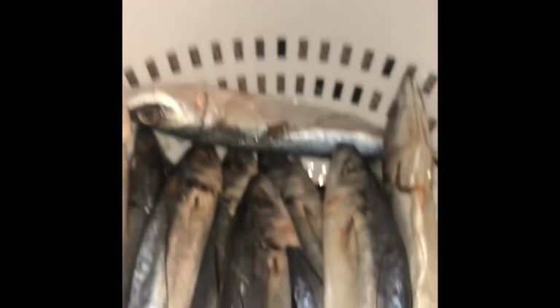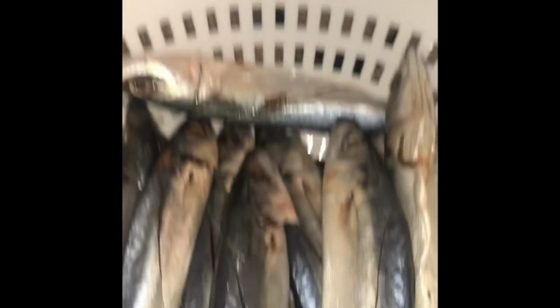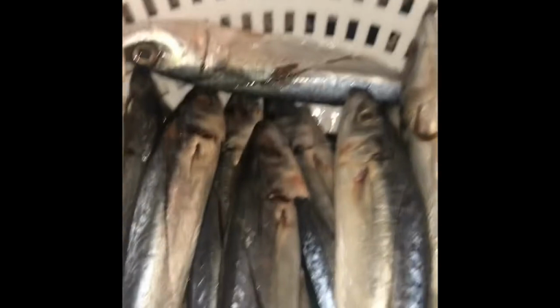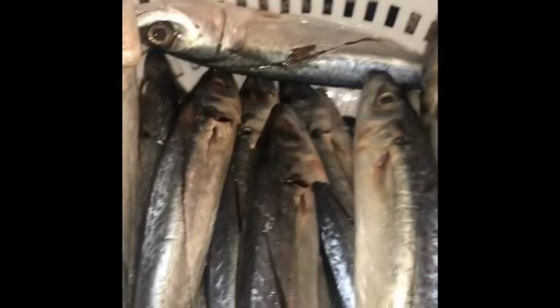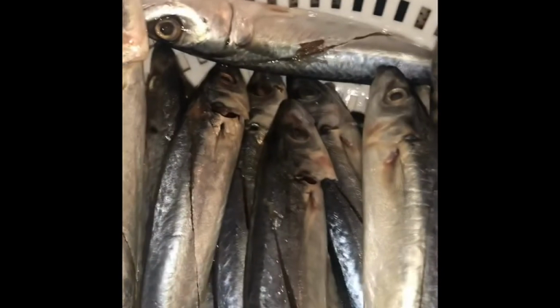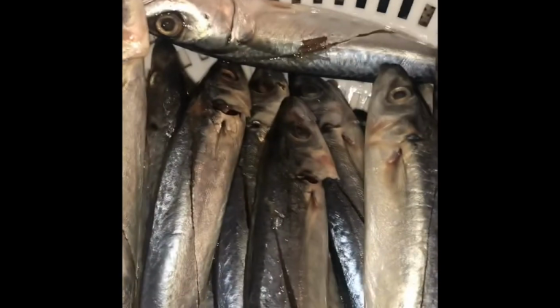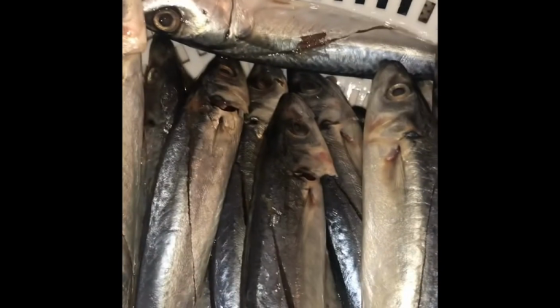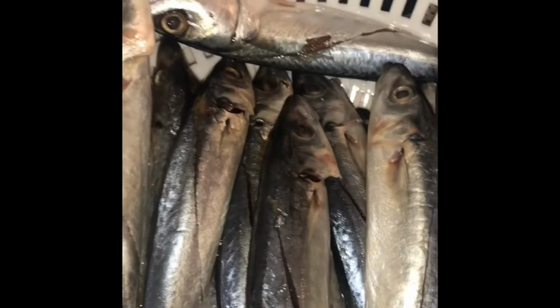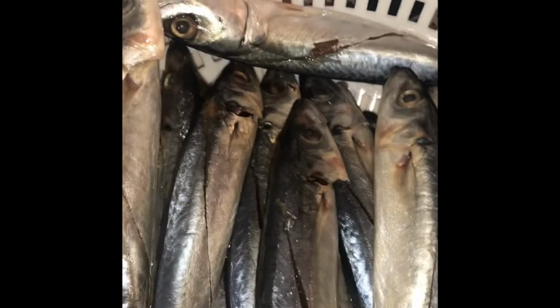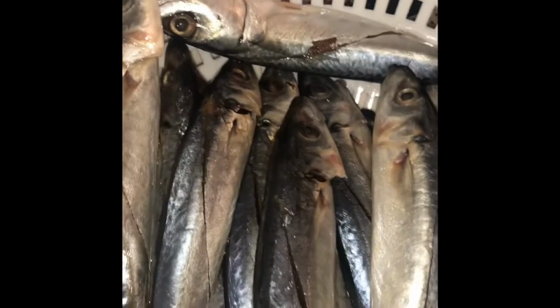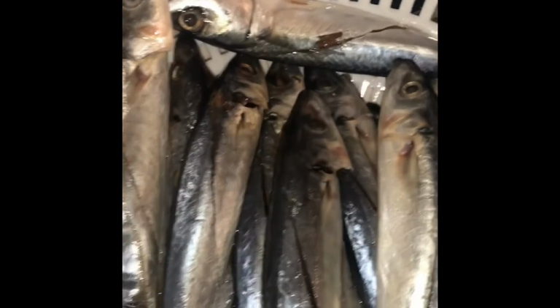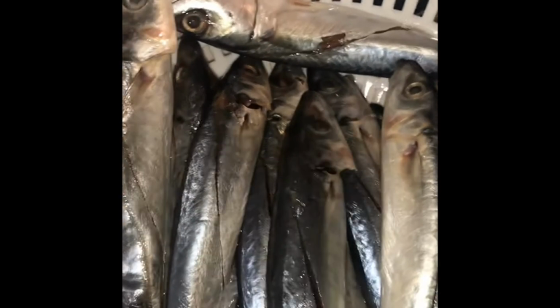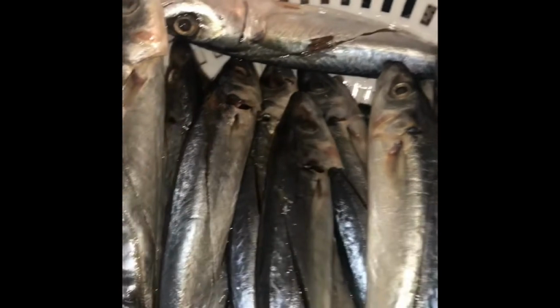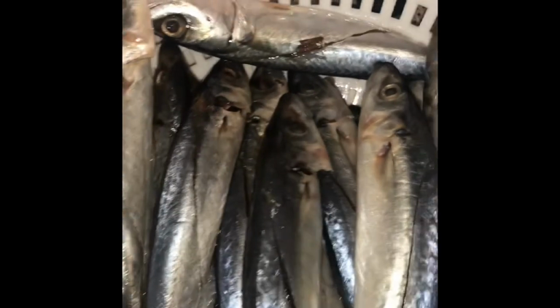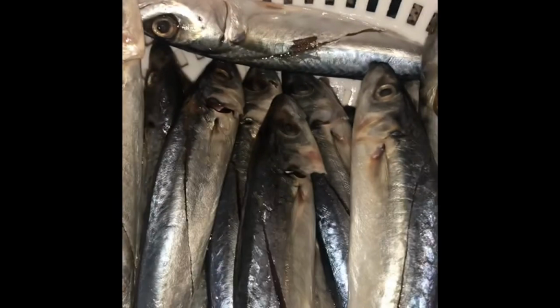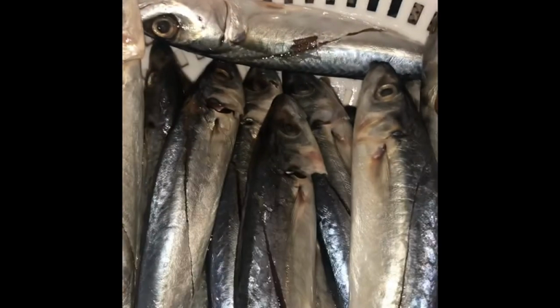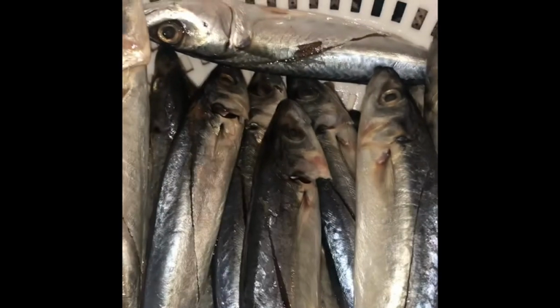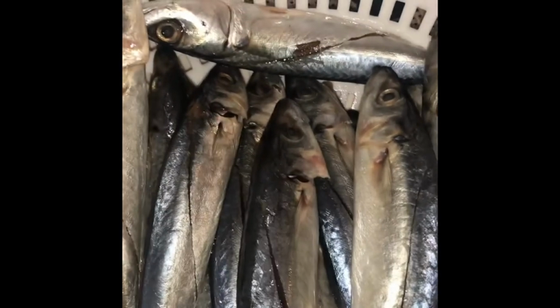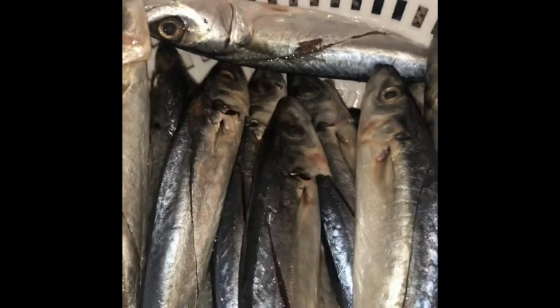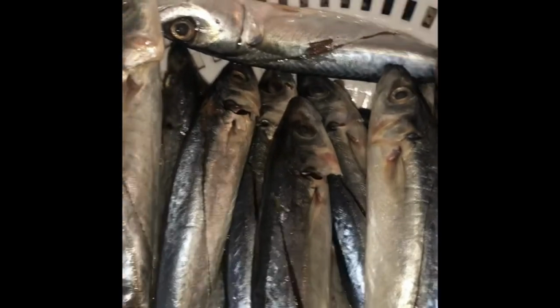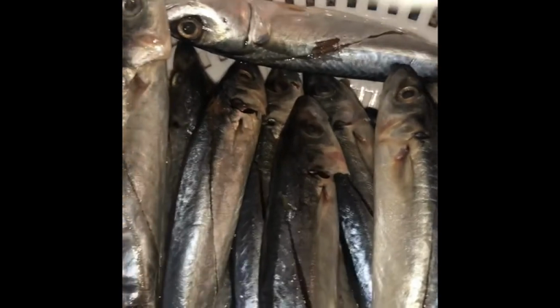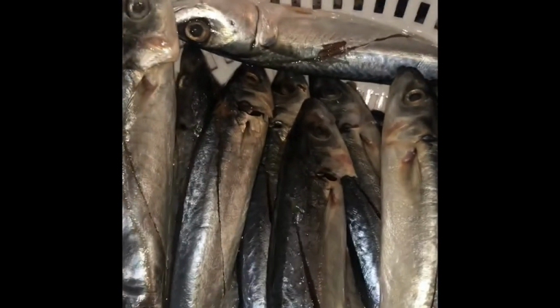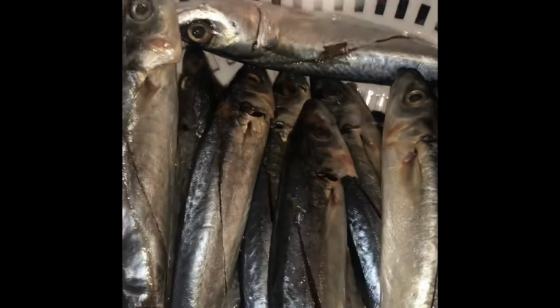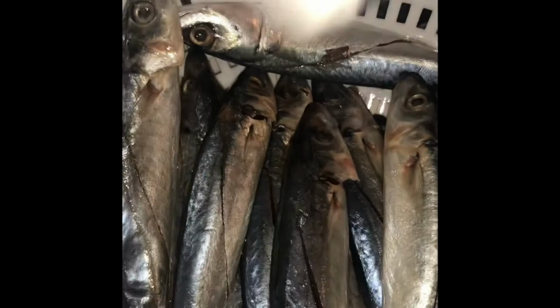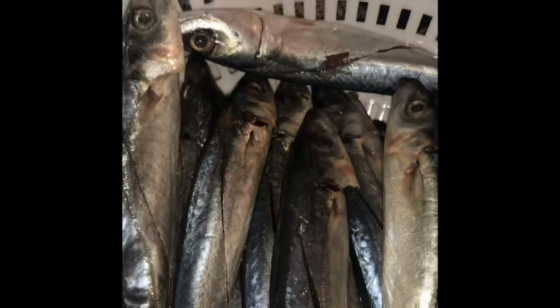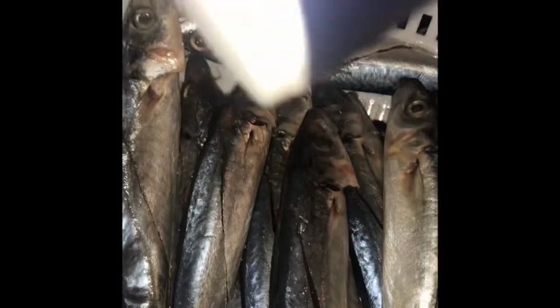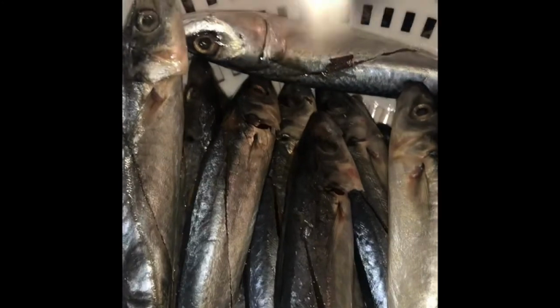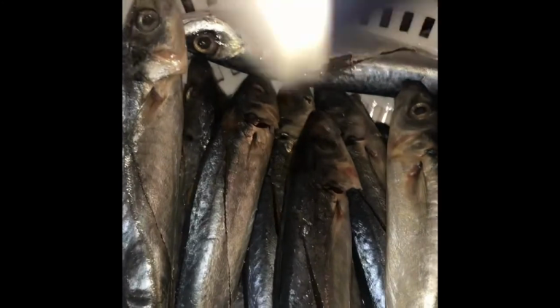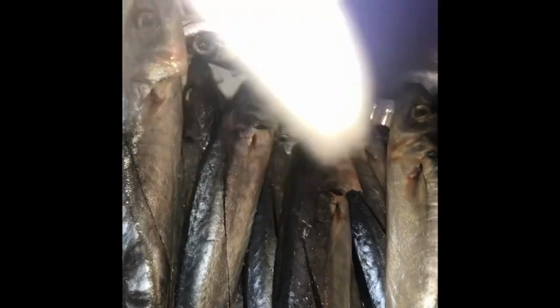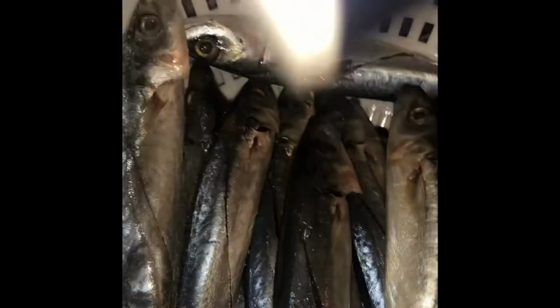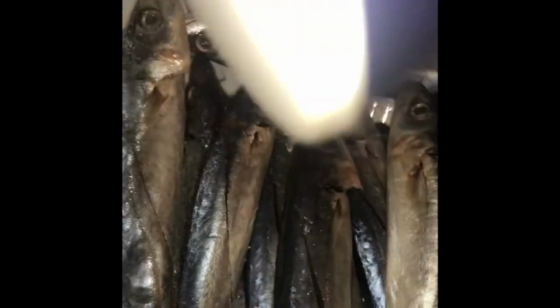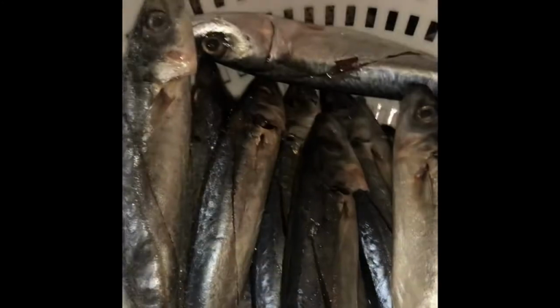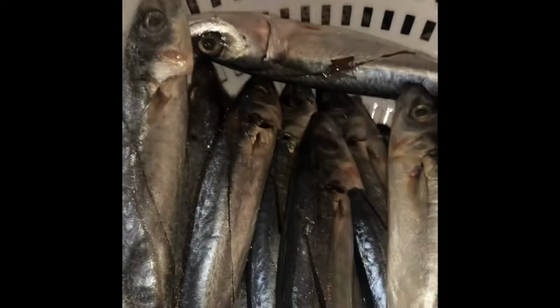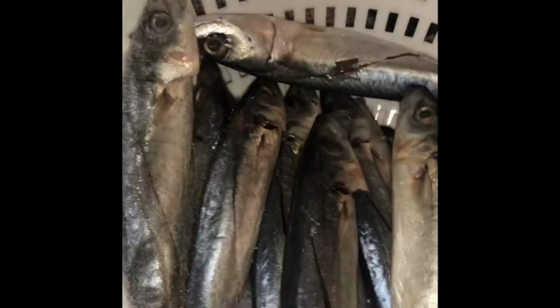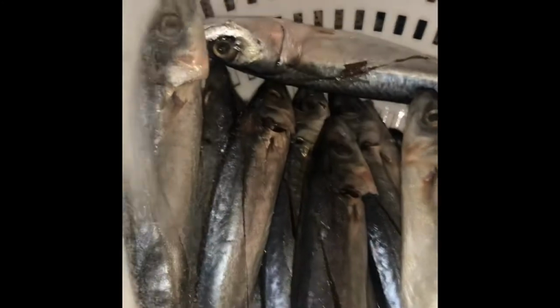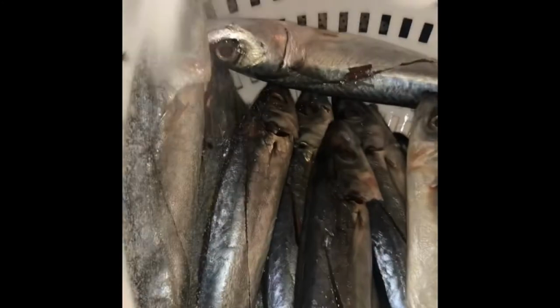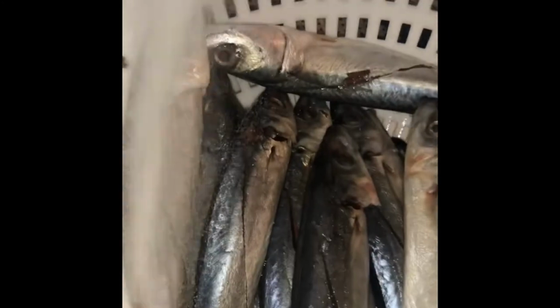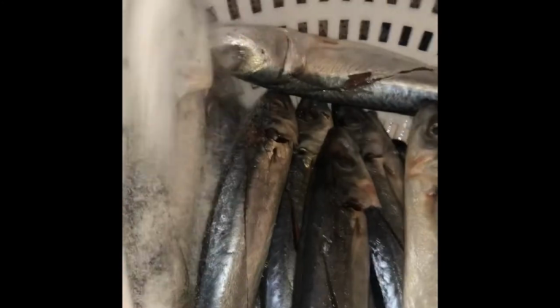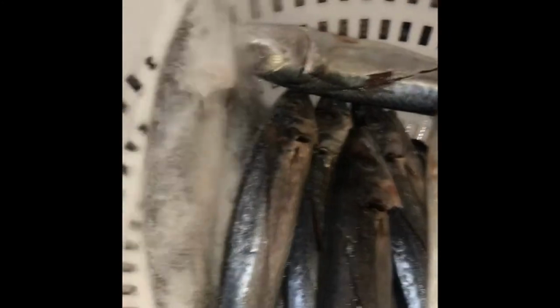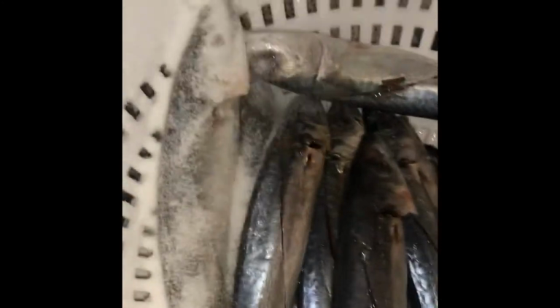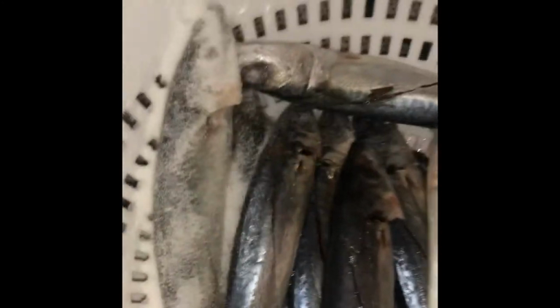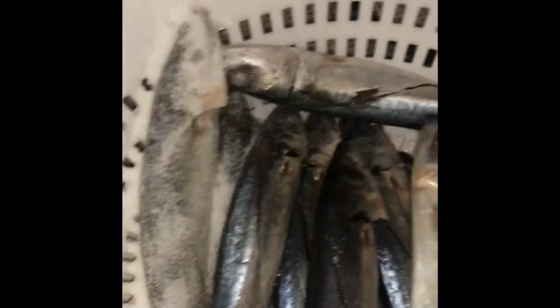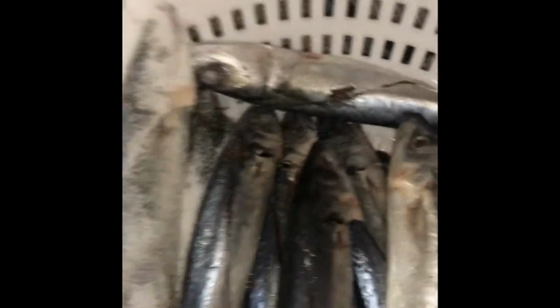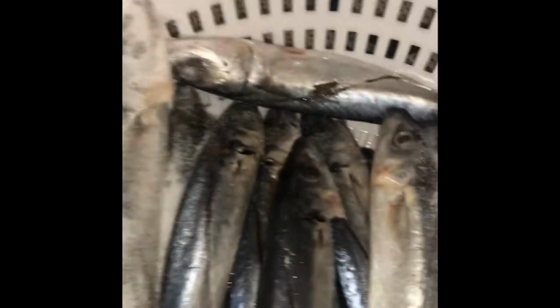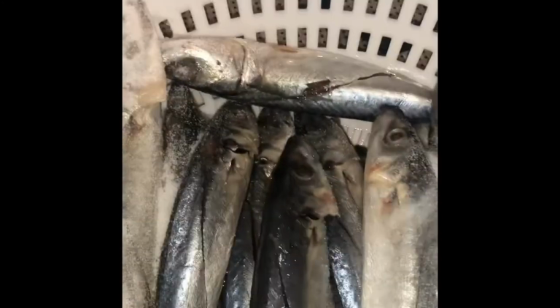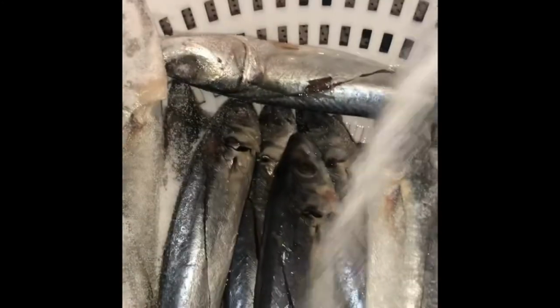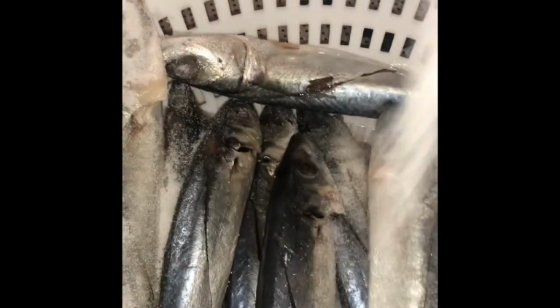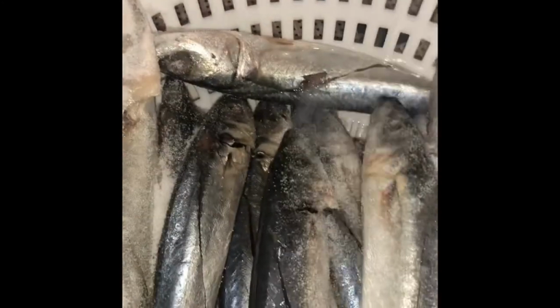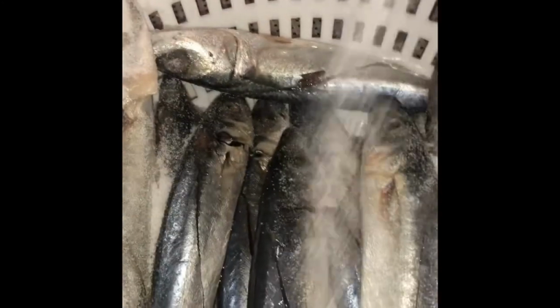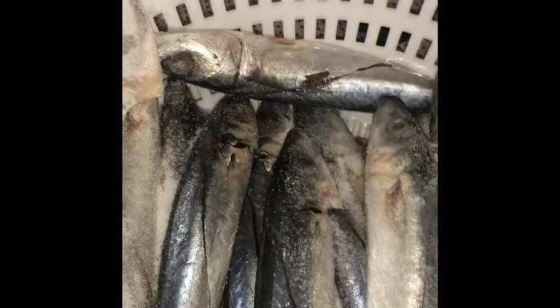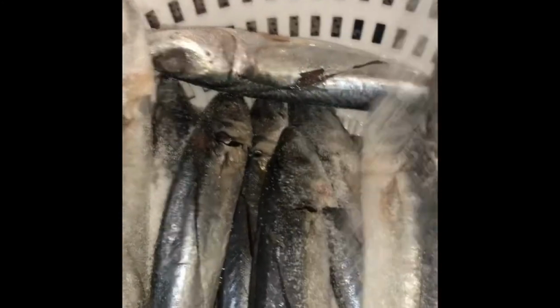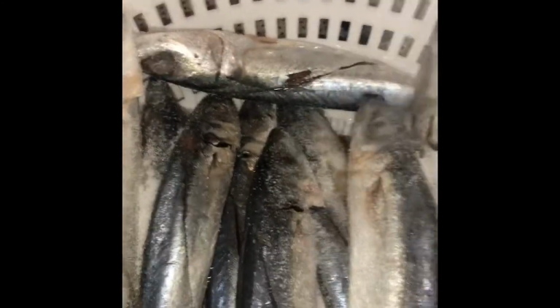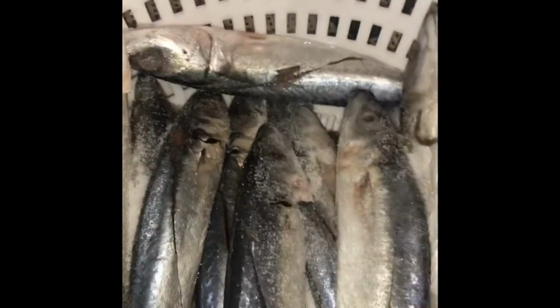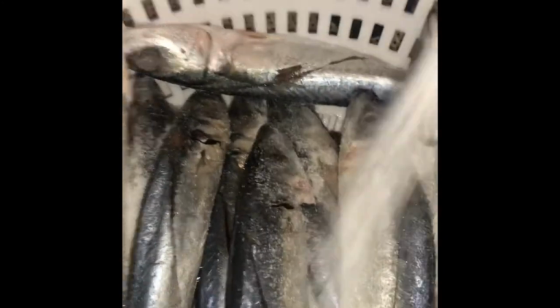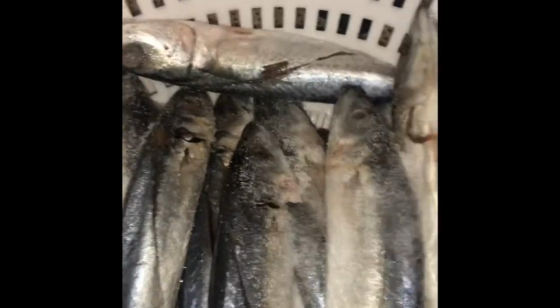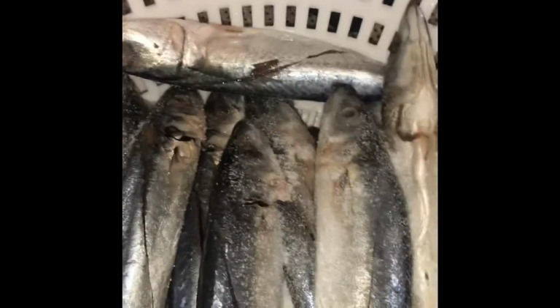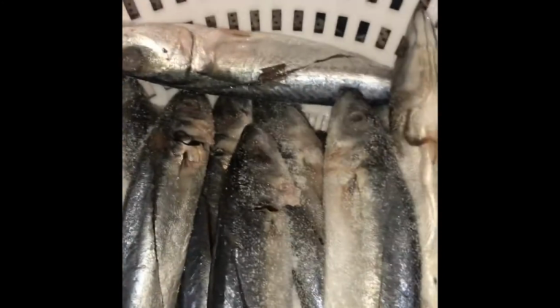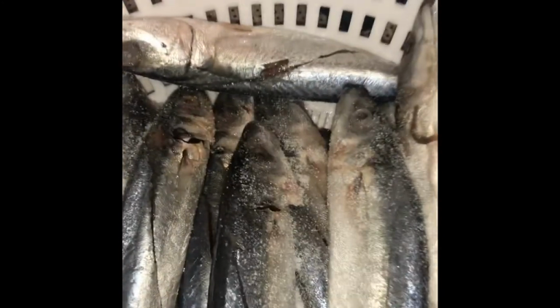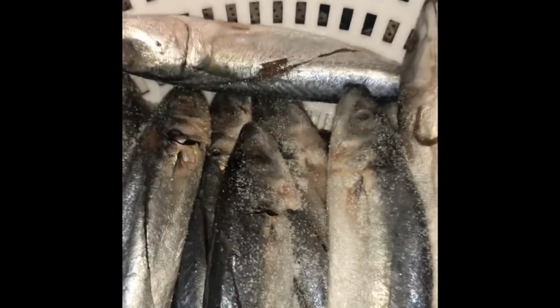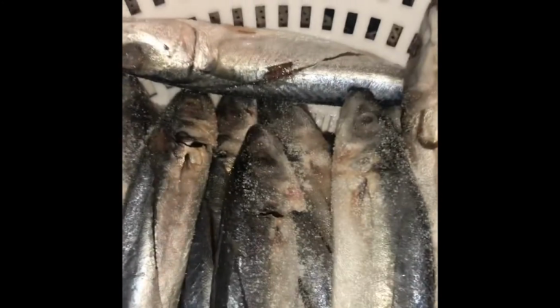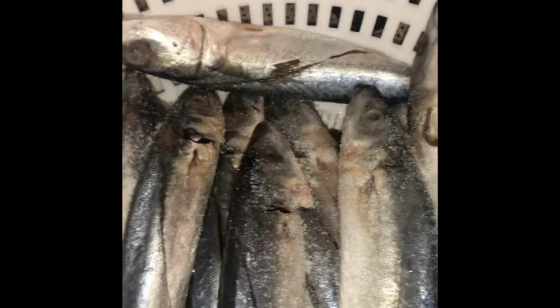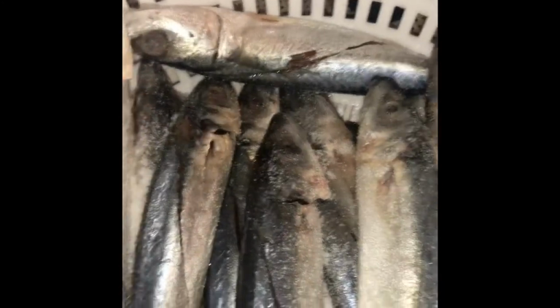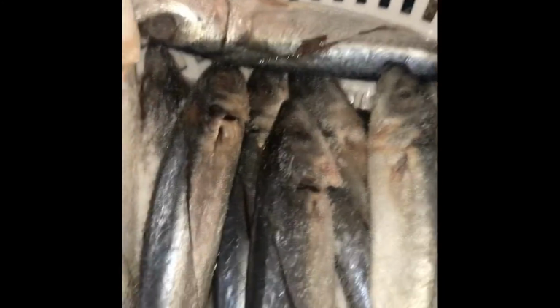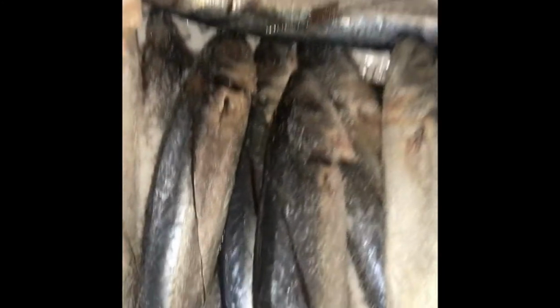Instructions: Rub salt all over the fish, including the inner cavity. Let it stay for 10 minutes.